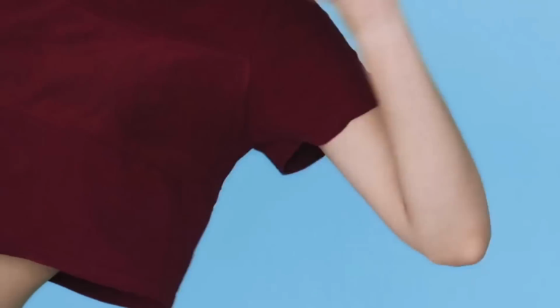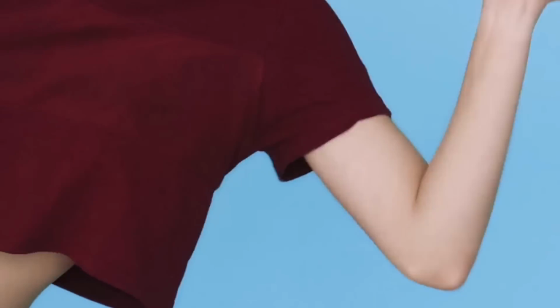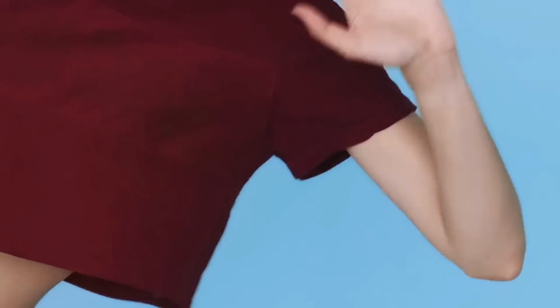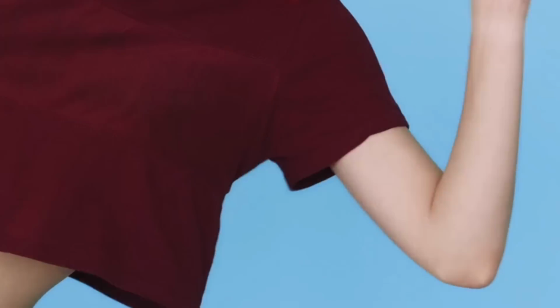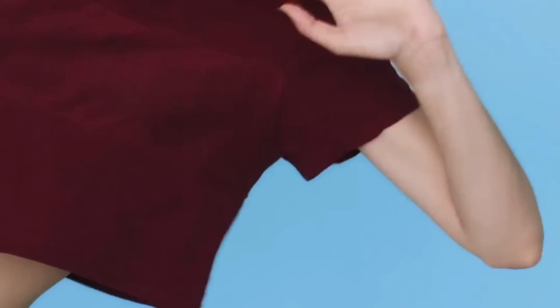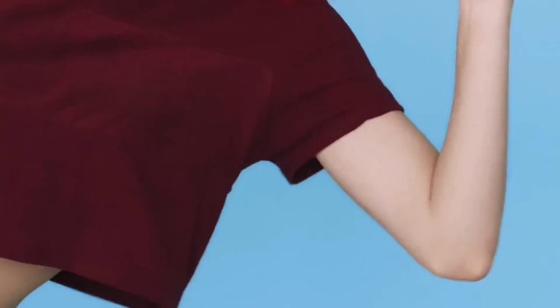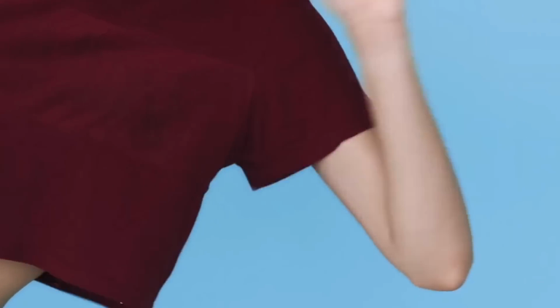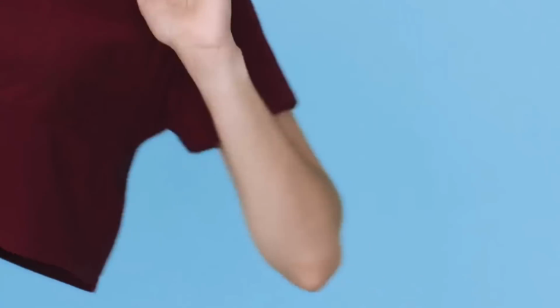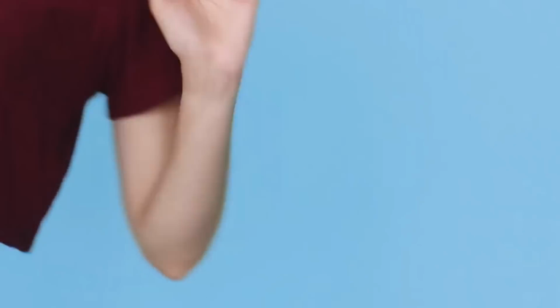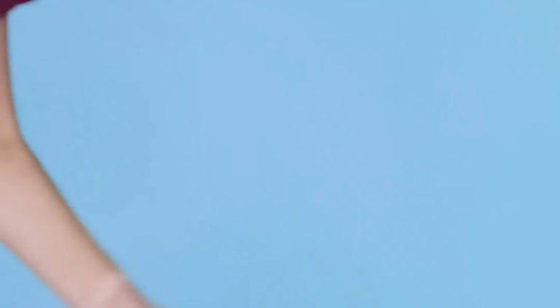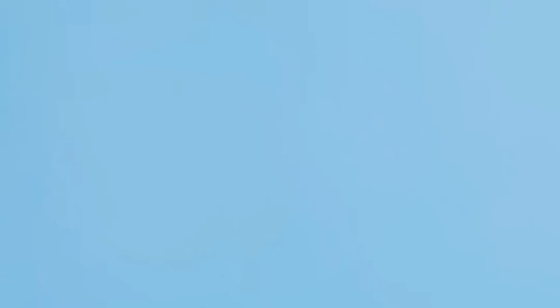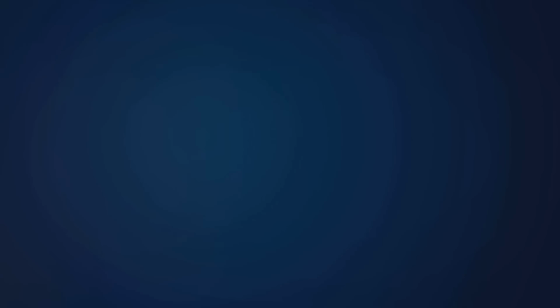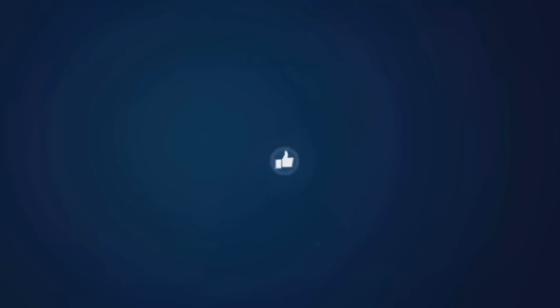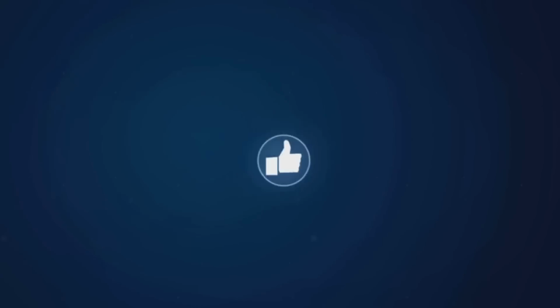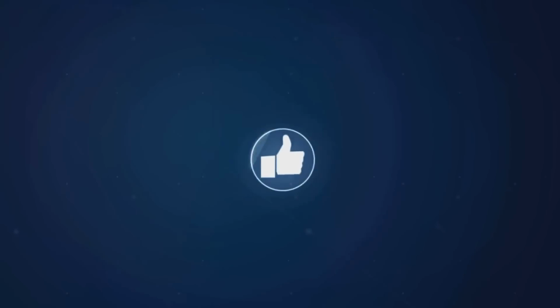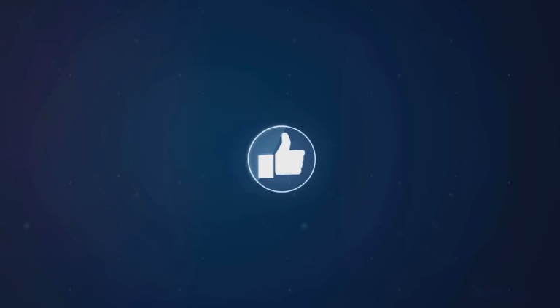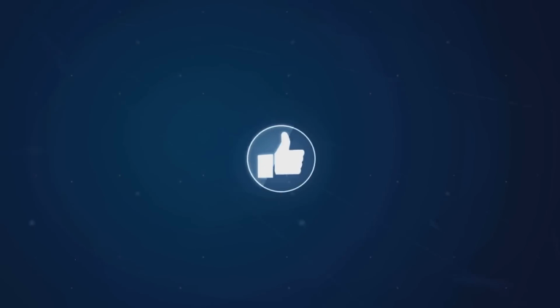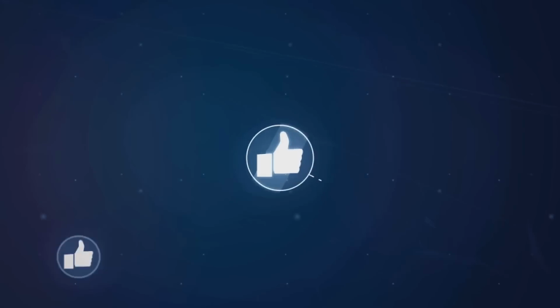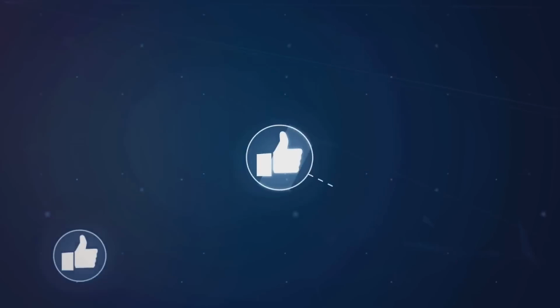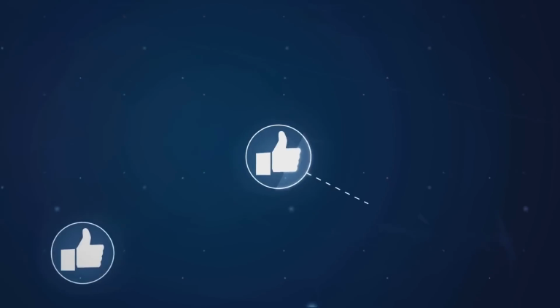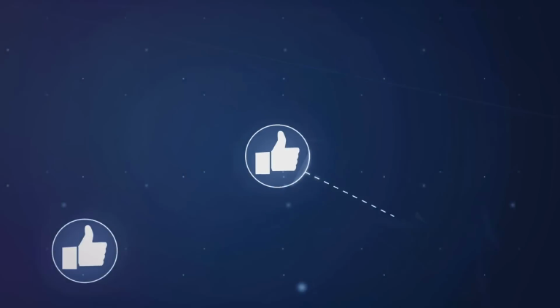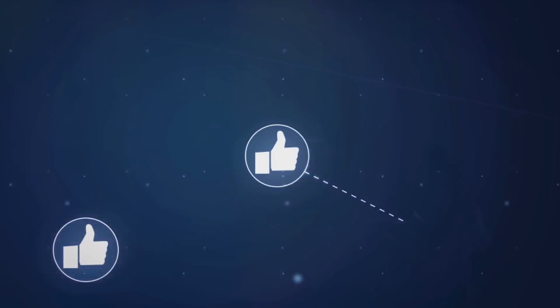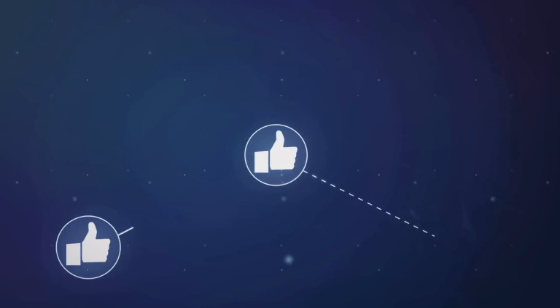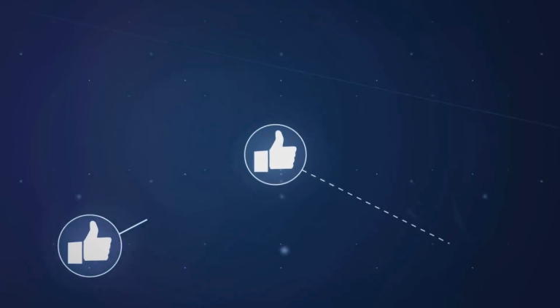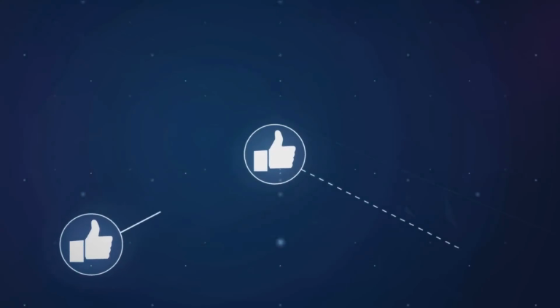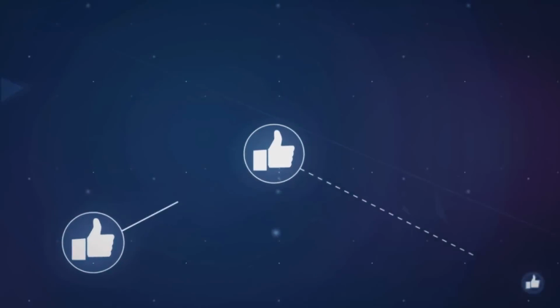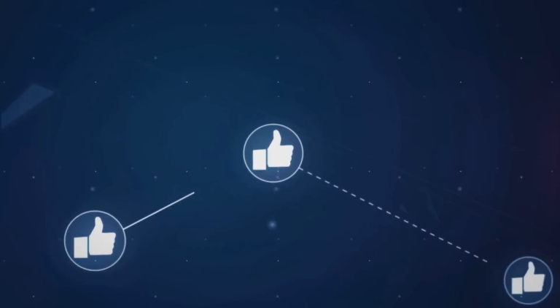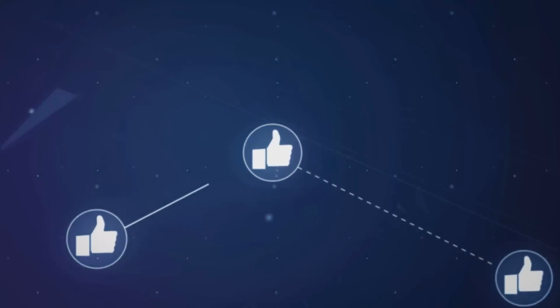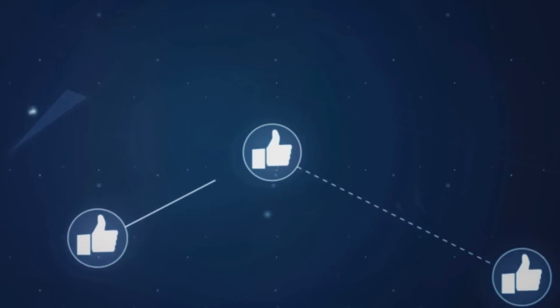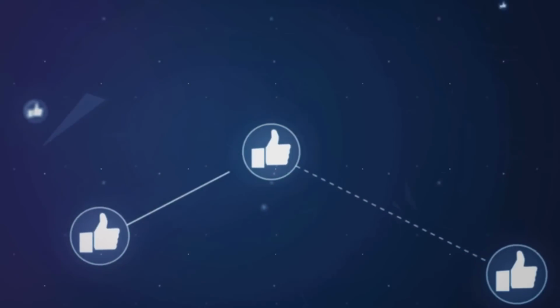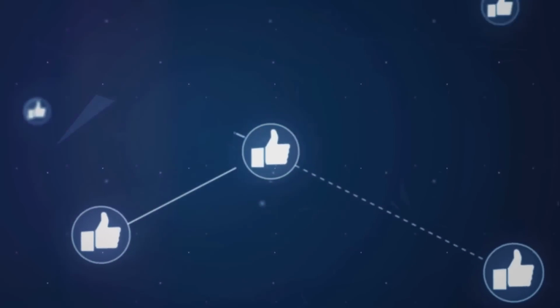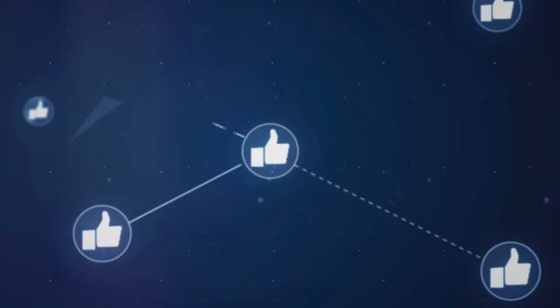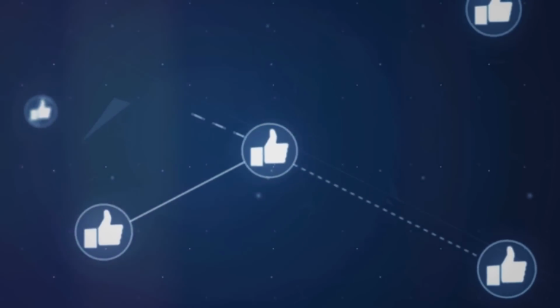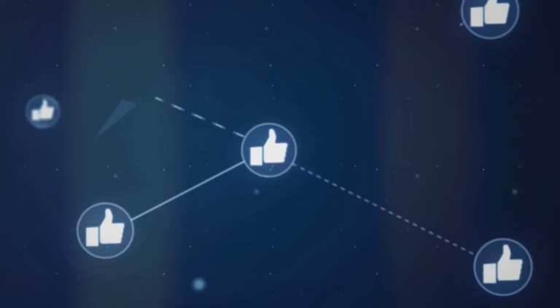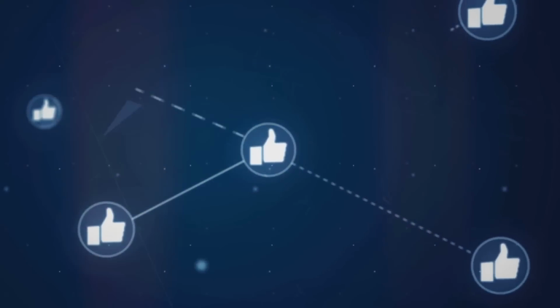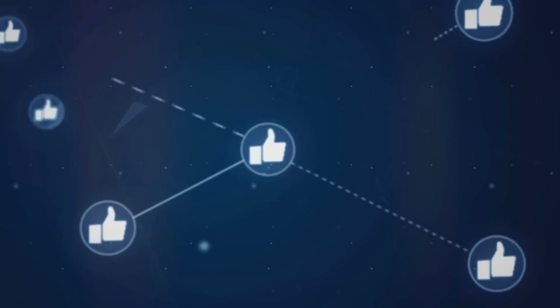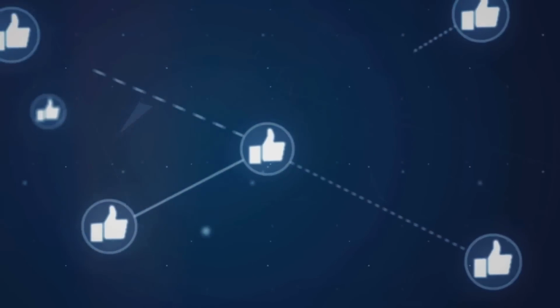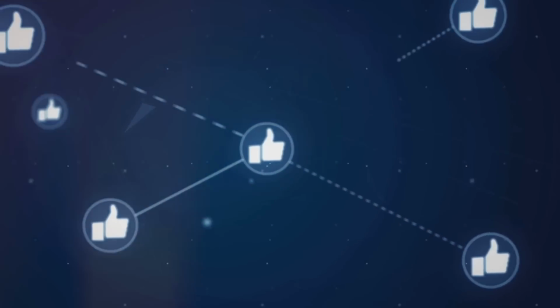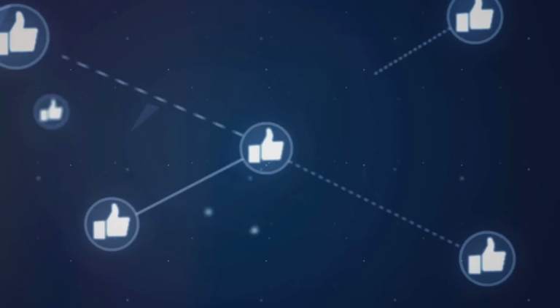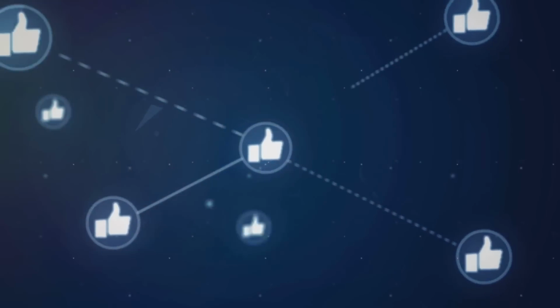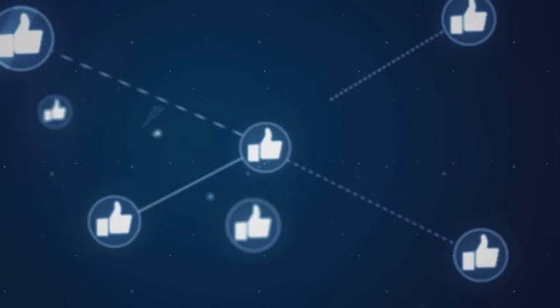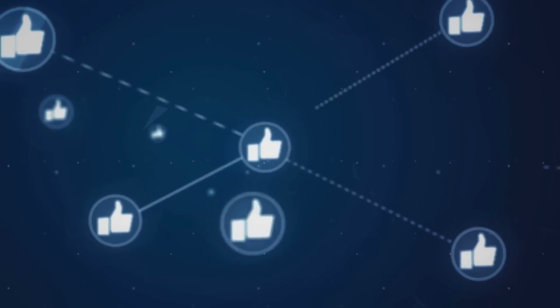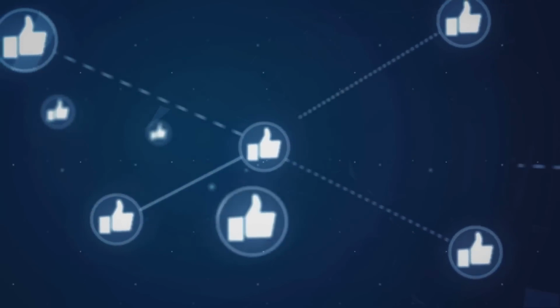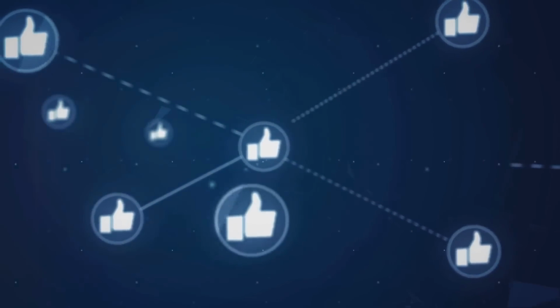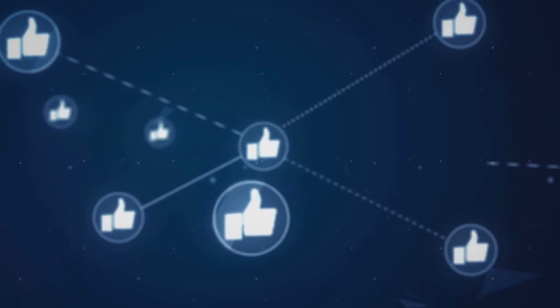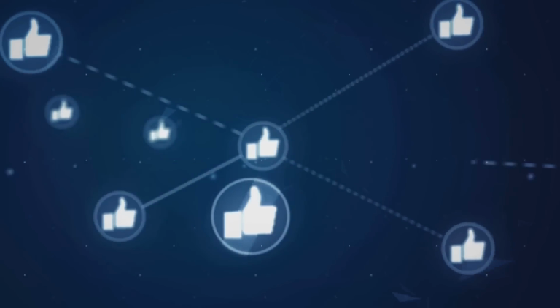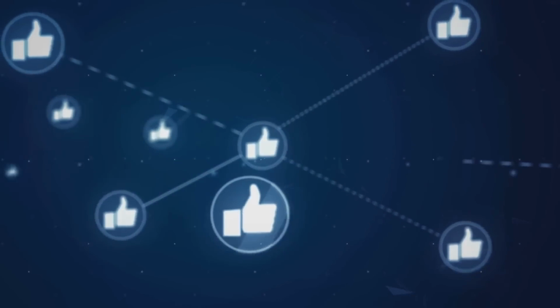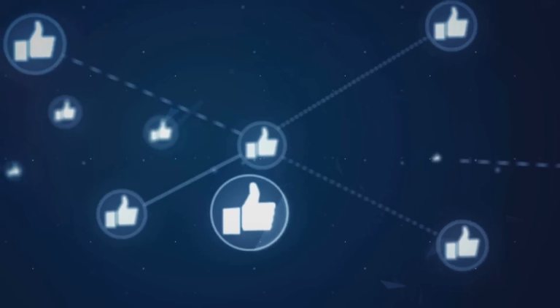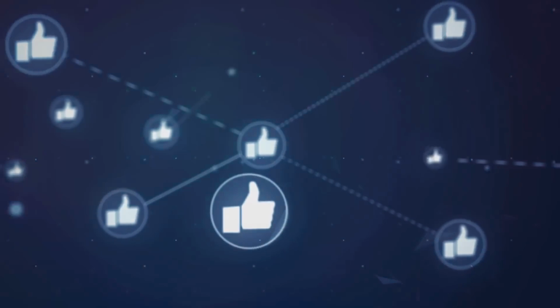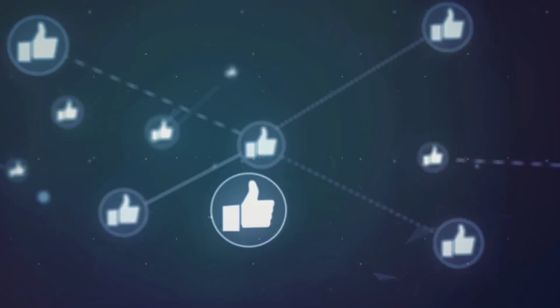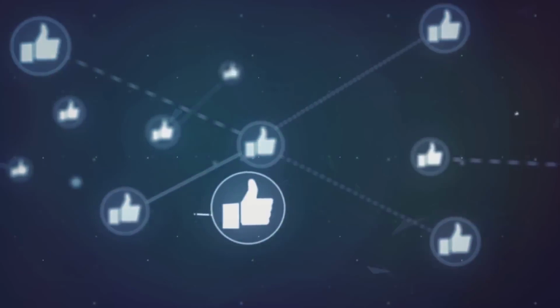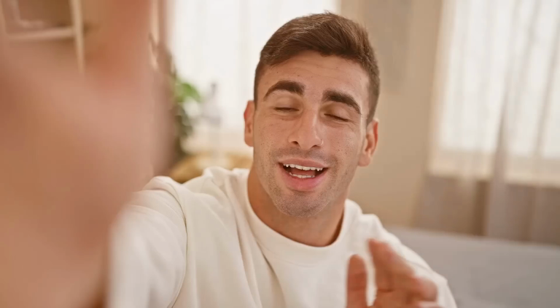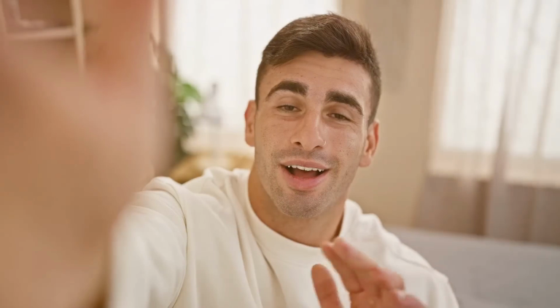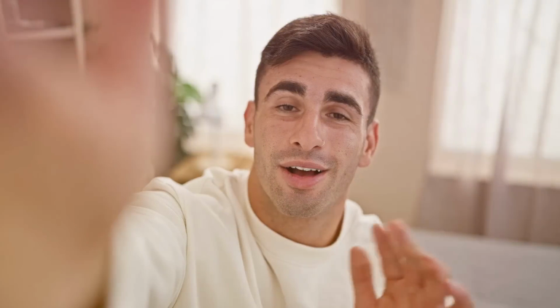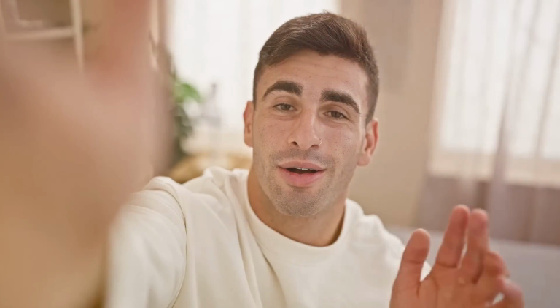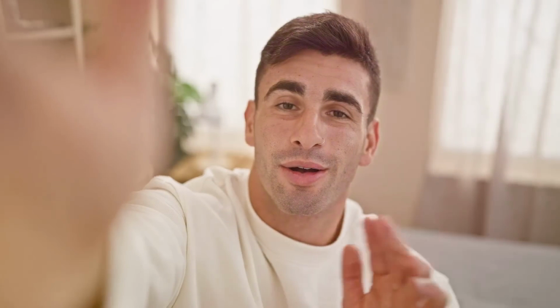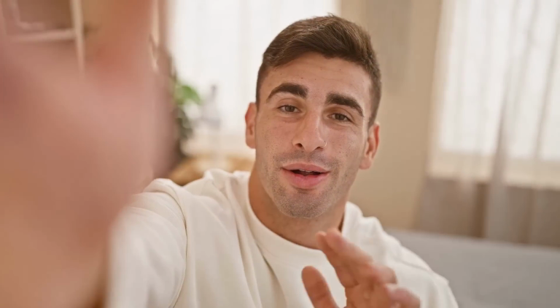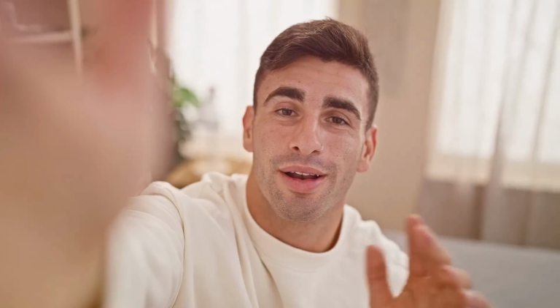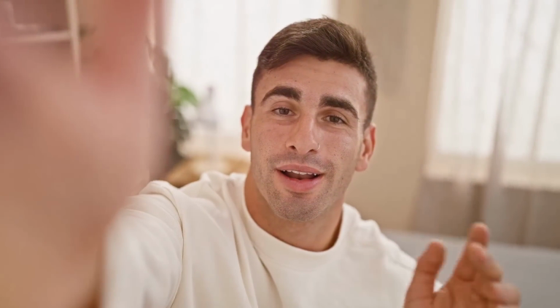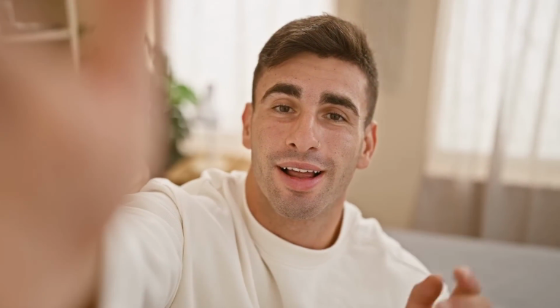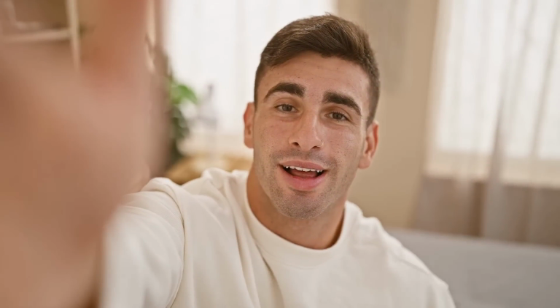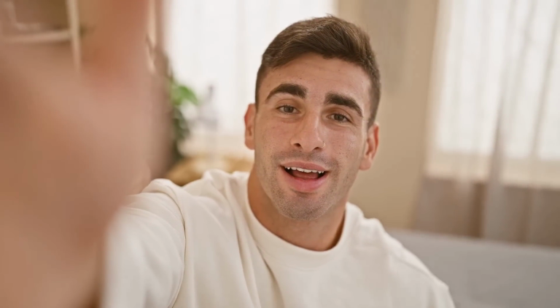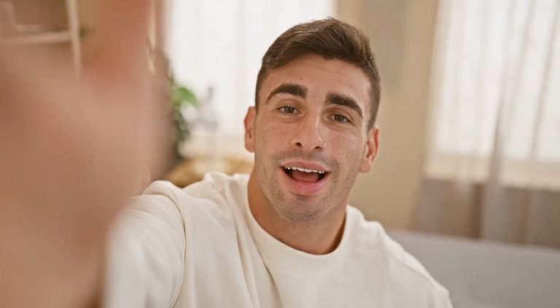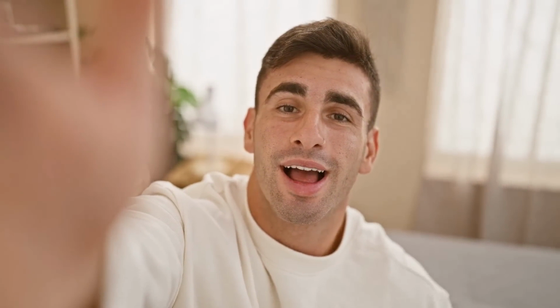That's it for today, folks. If you found this video helpful, give it a thumbs up and hit that subscribe button. See y'all next time.